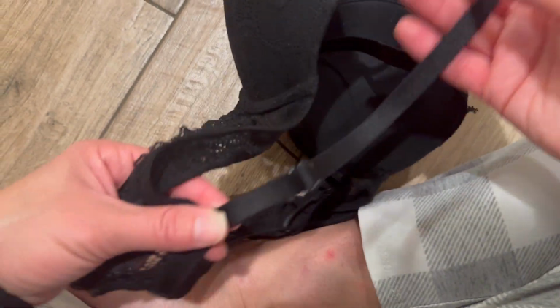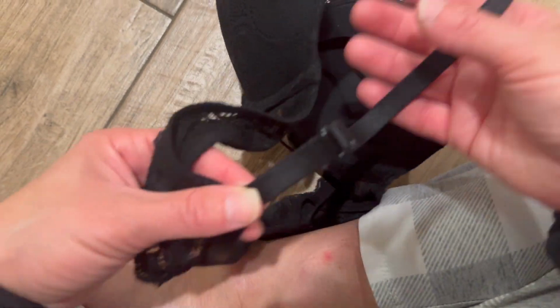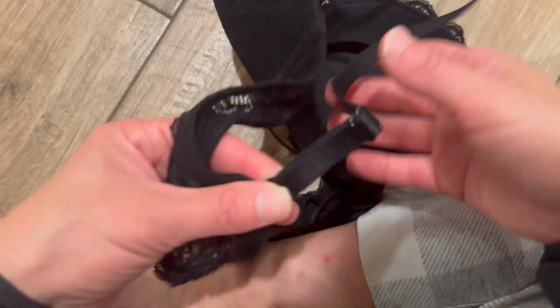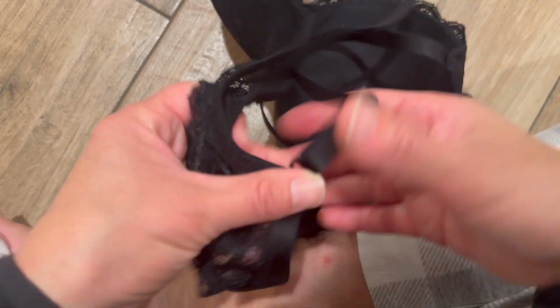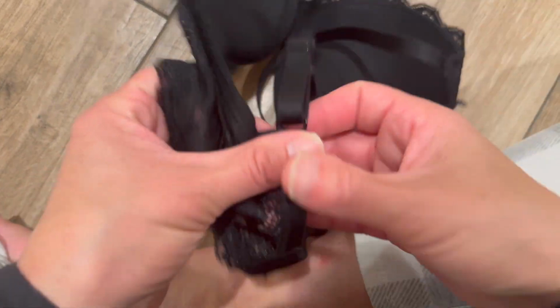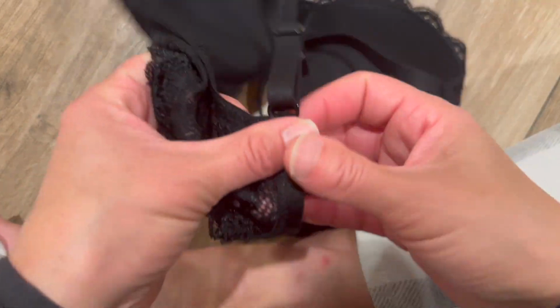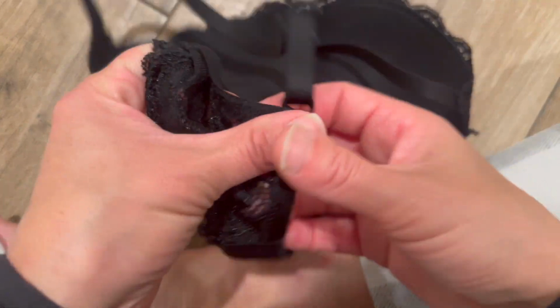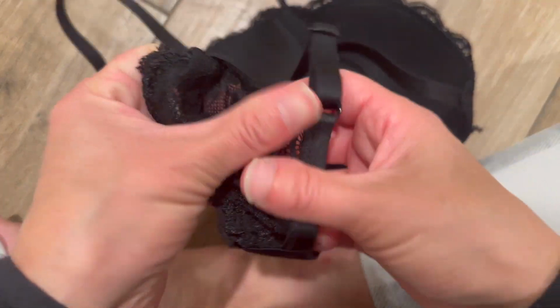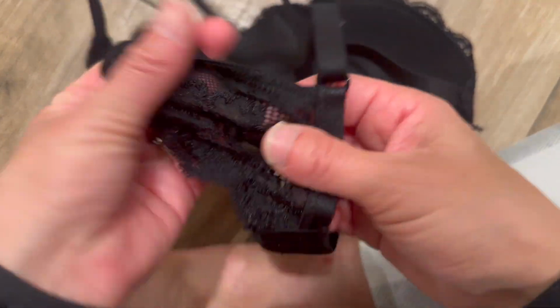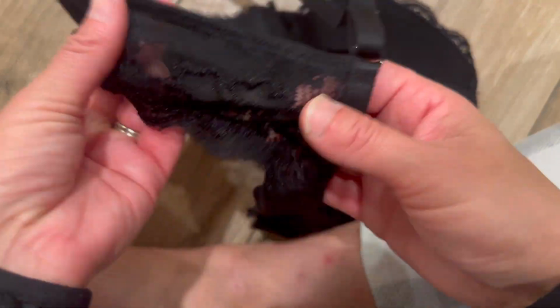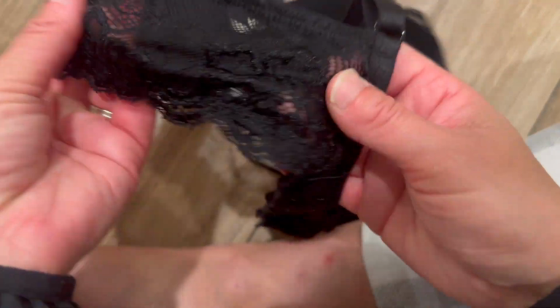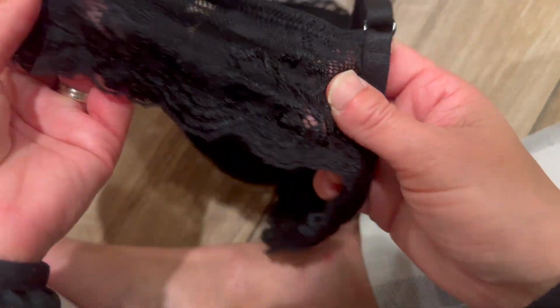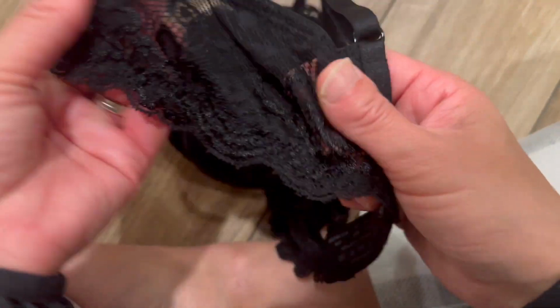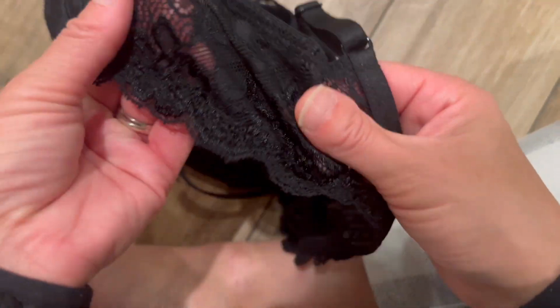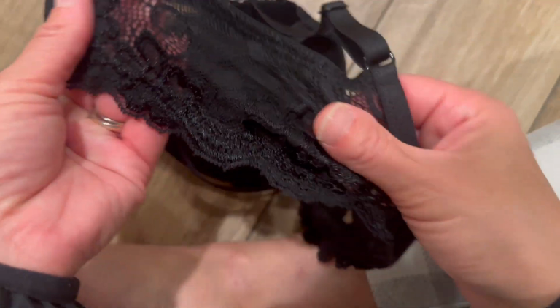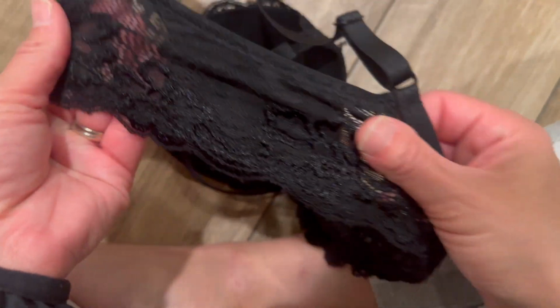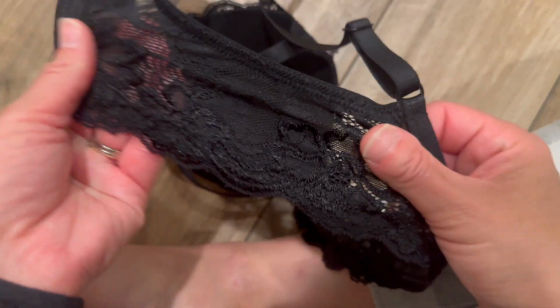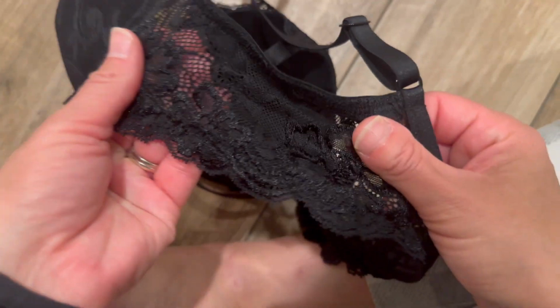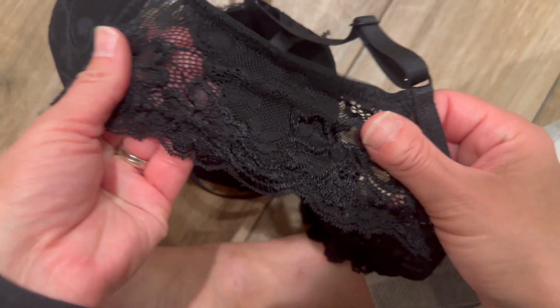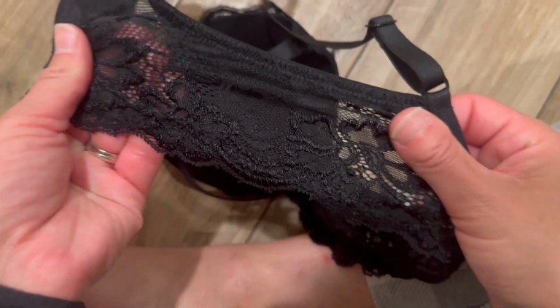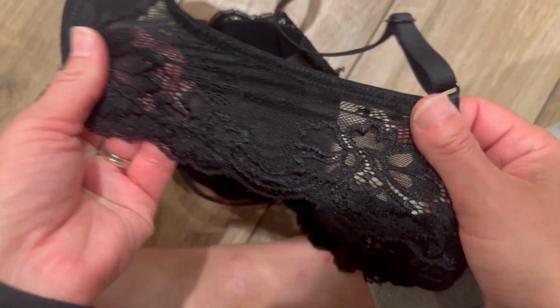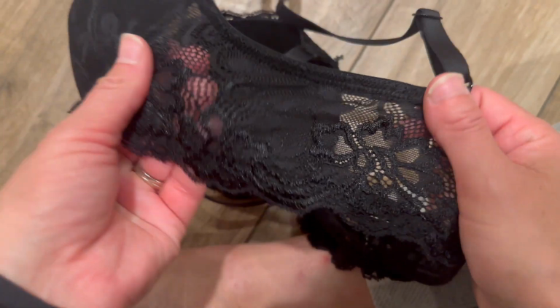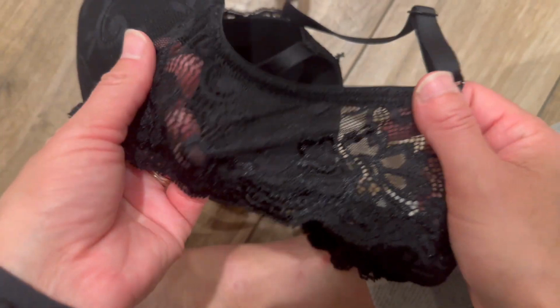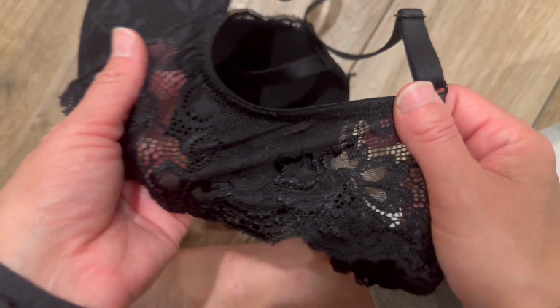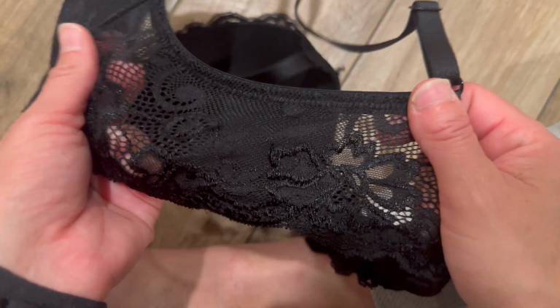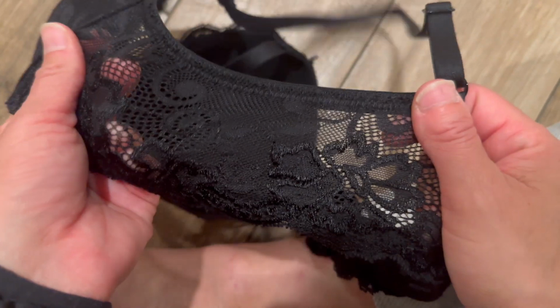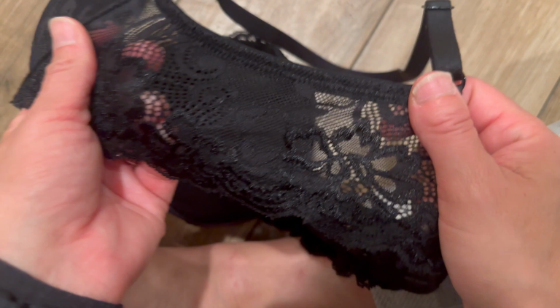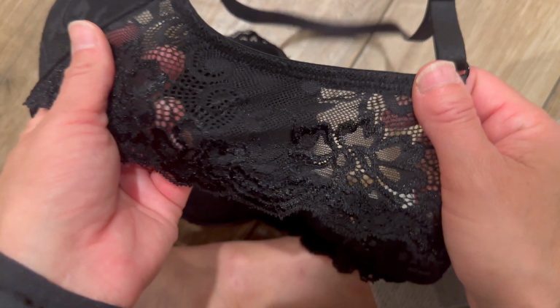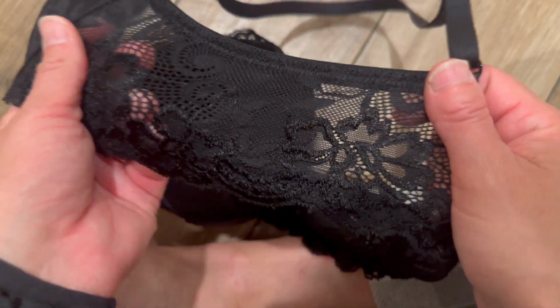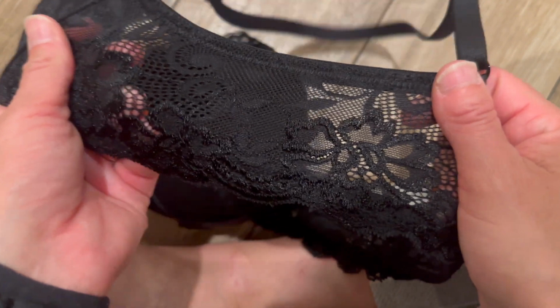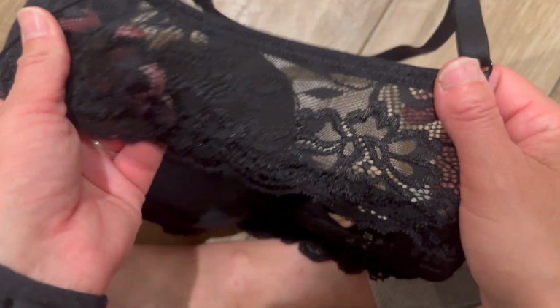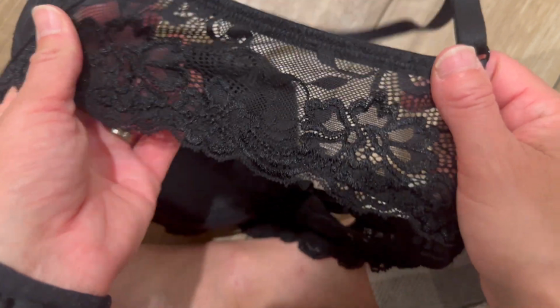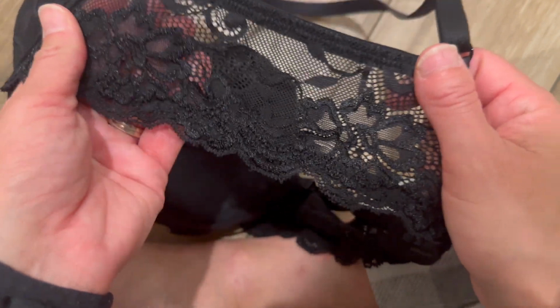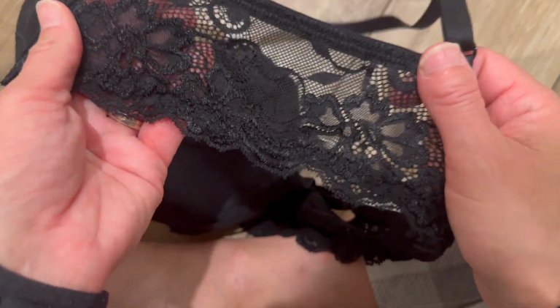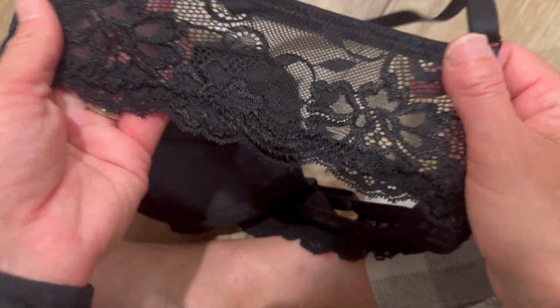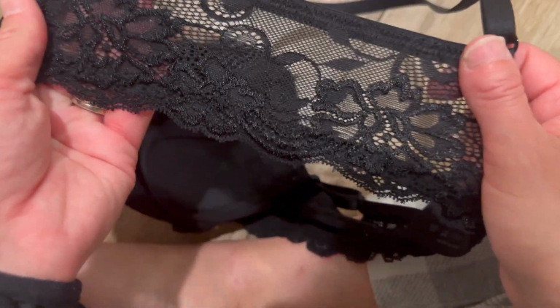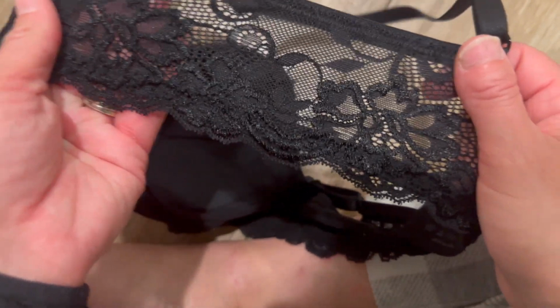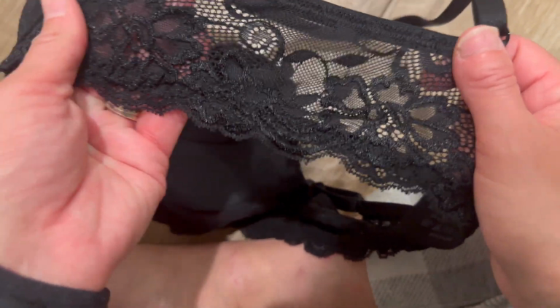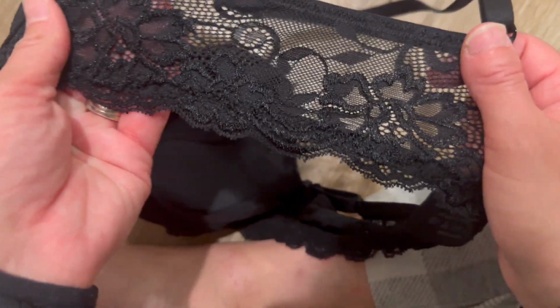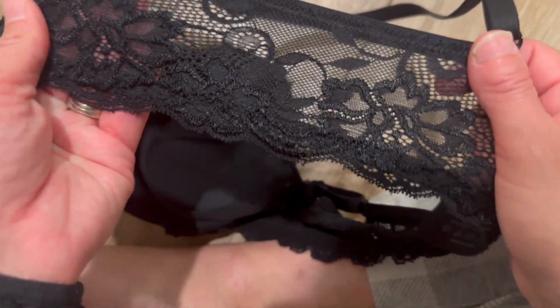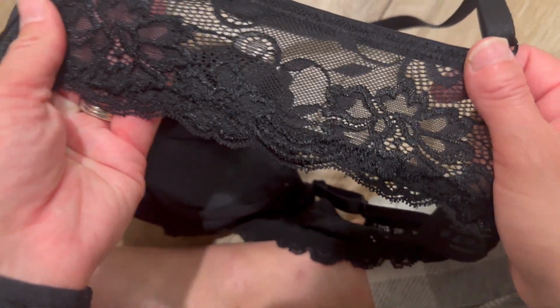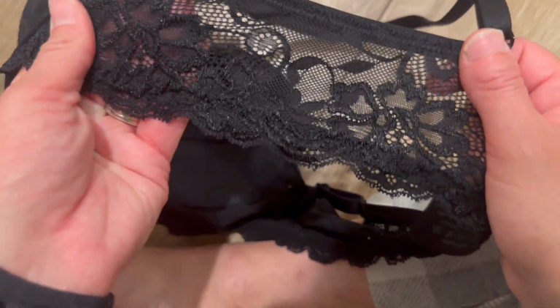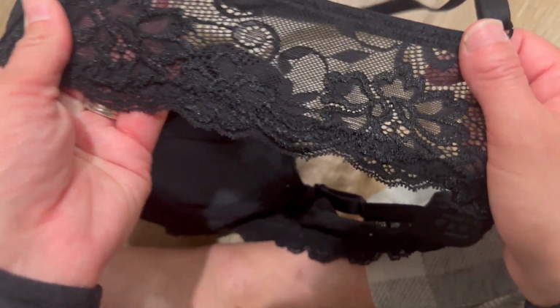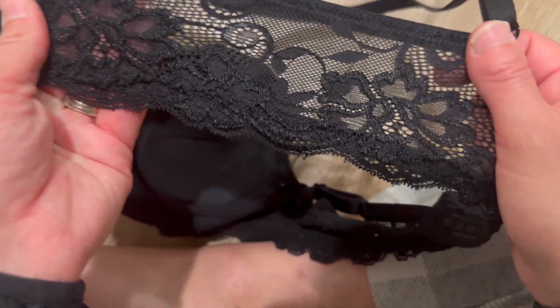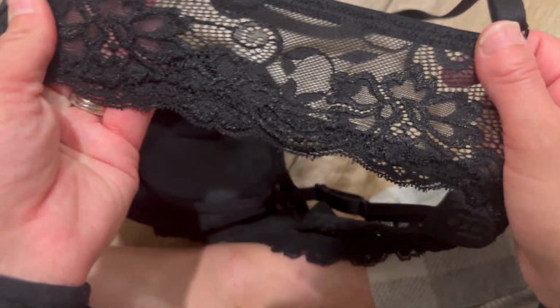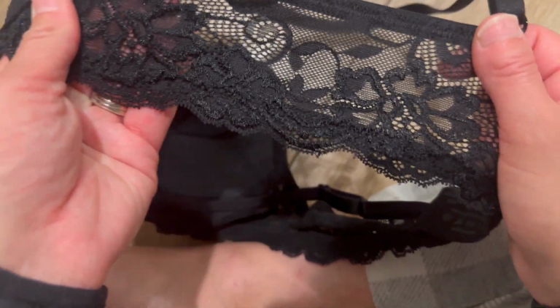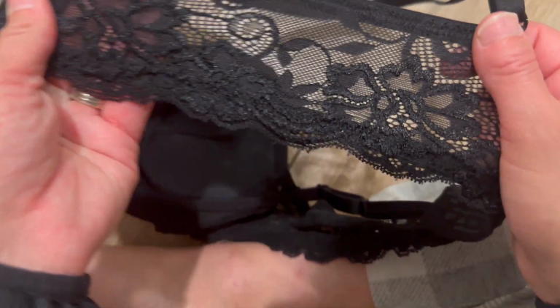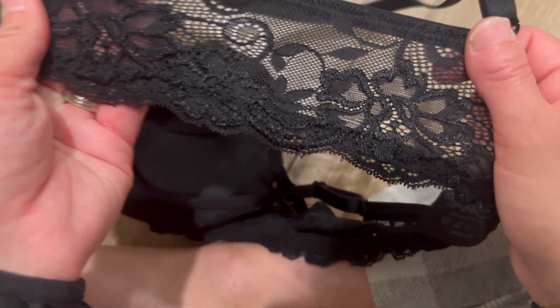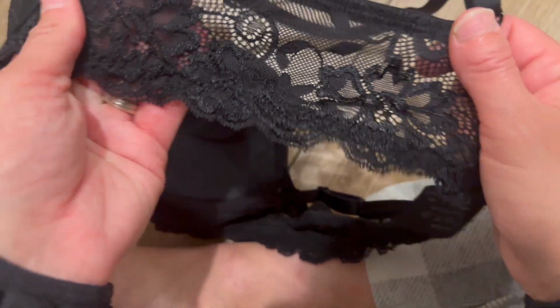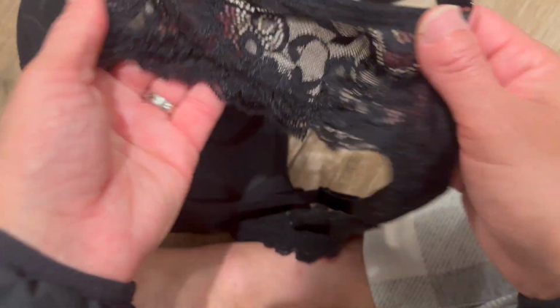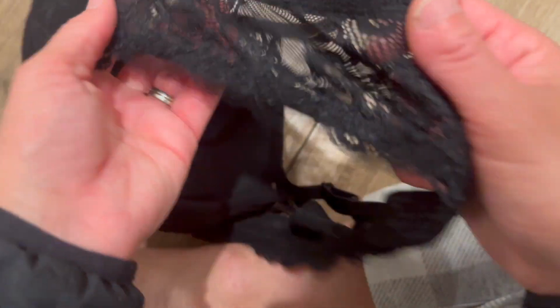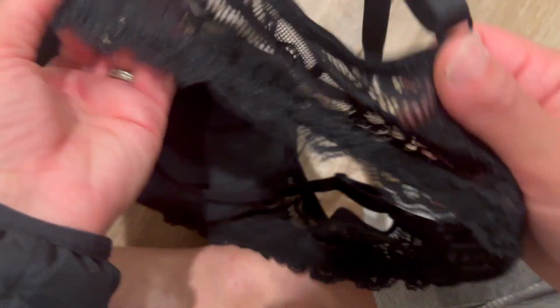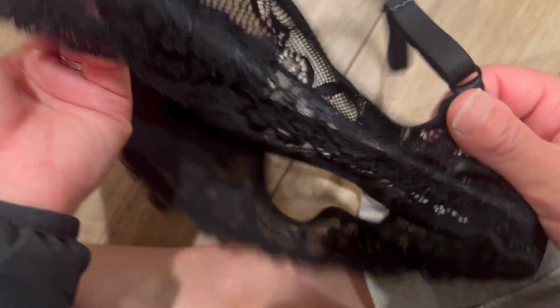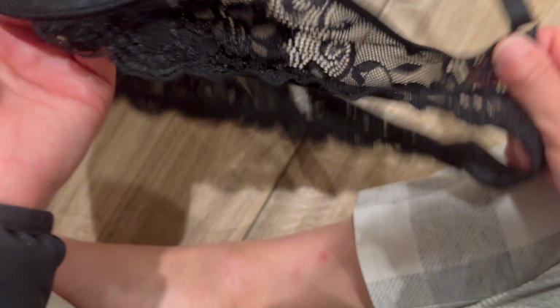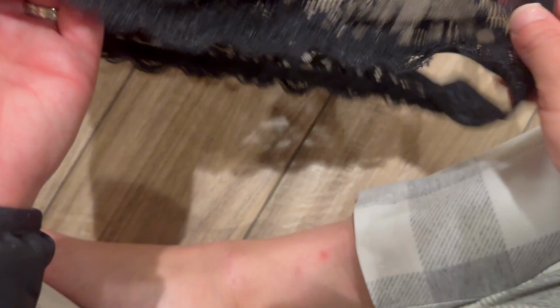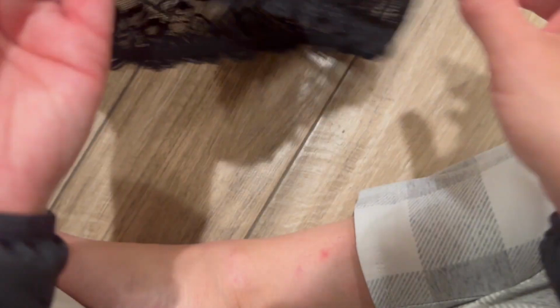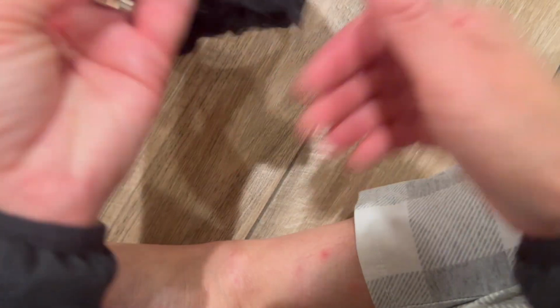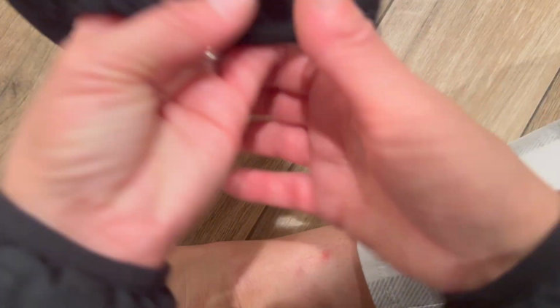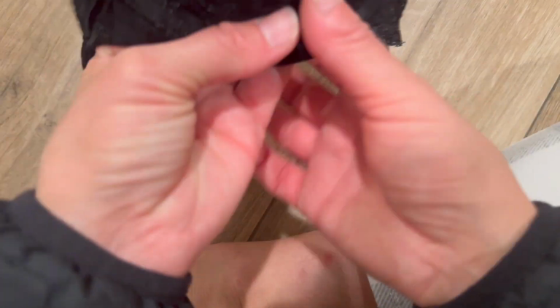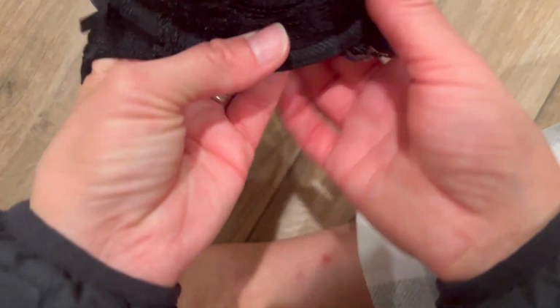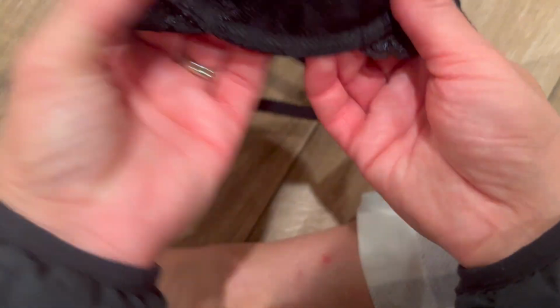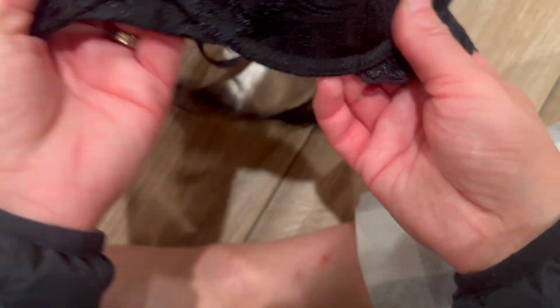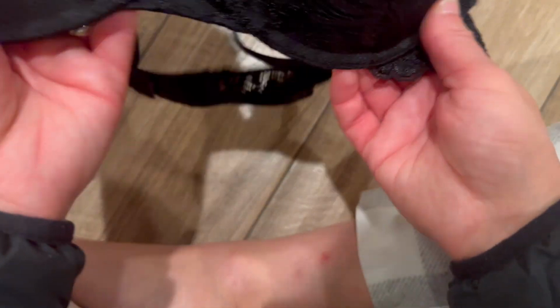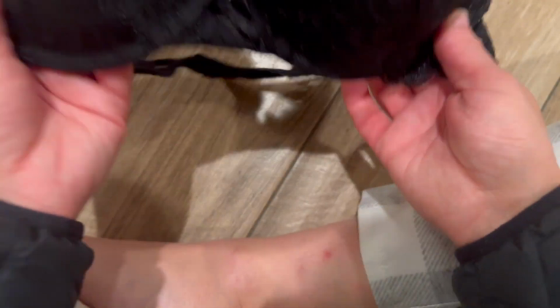One little tweak — and I saw some reviews mentioning it — the top of the cup can poke out or curl a bit, so I'd maybe go down a cup size if you're busty.